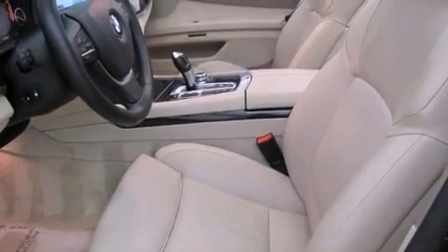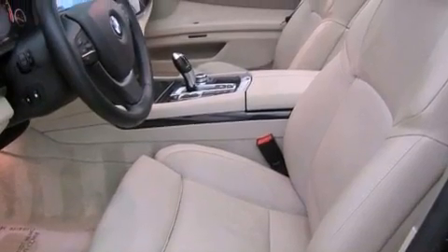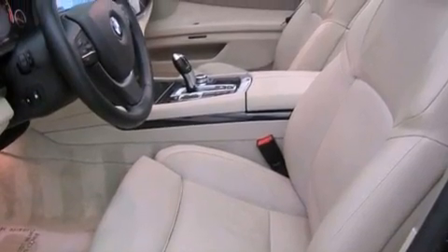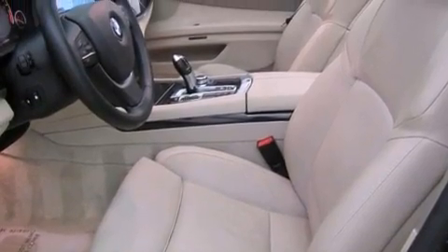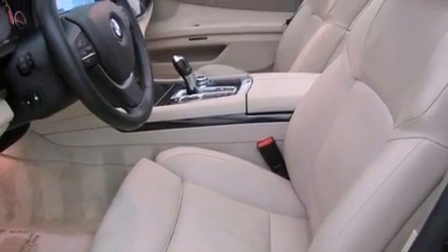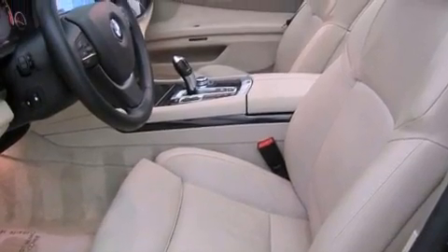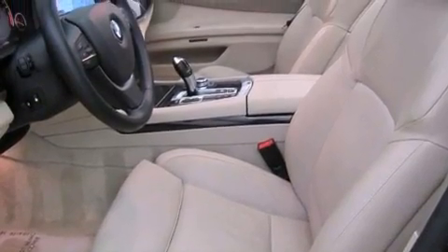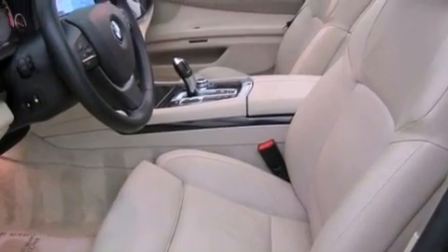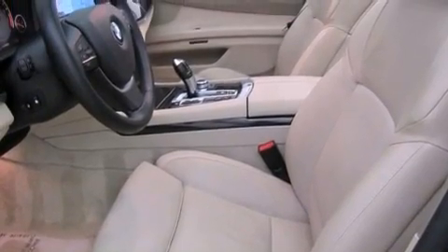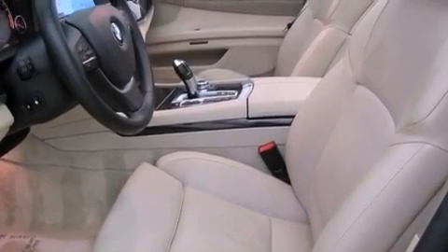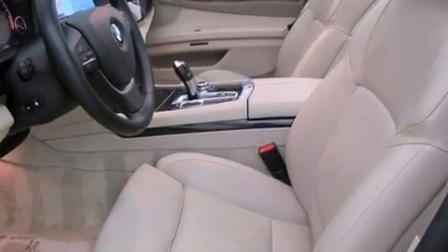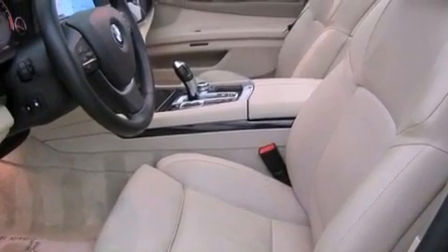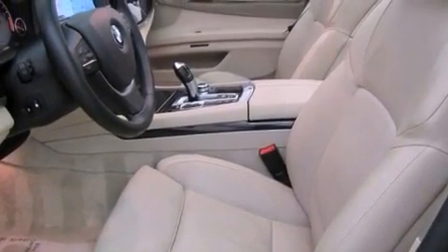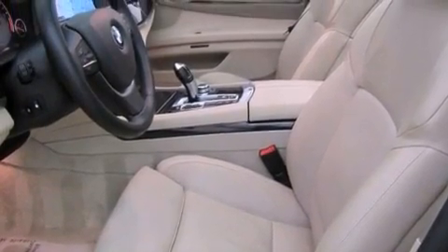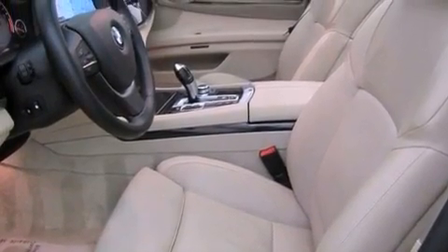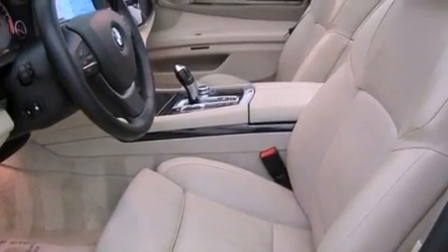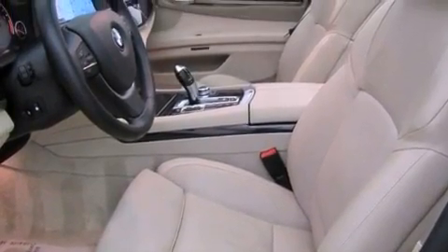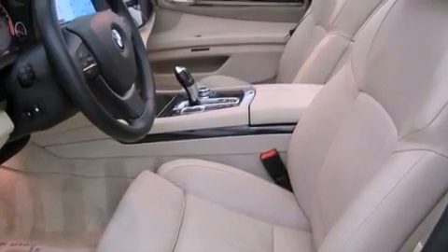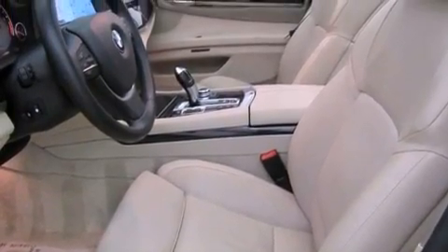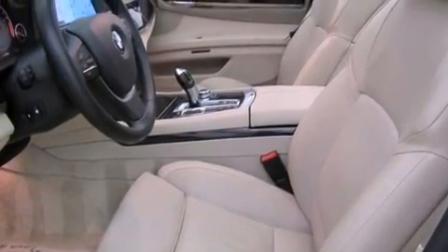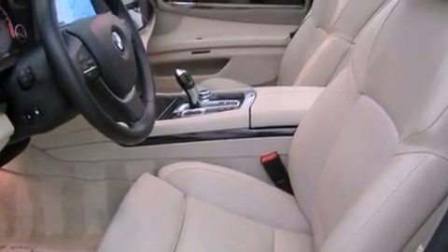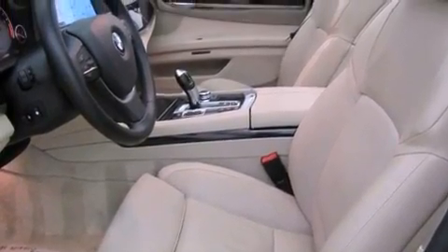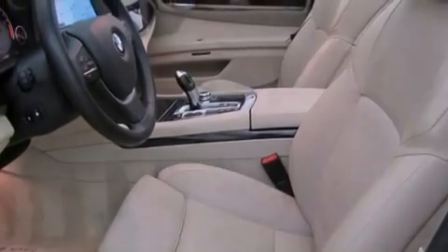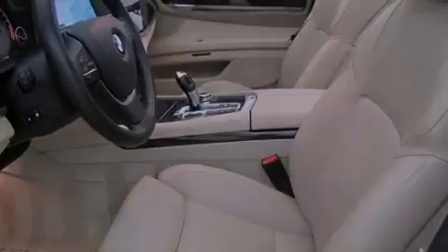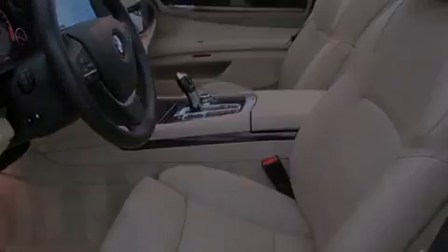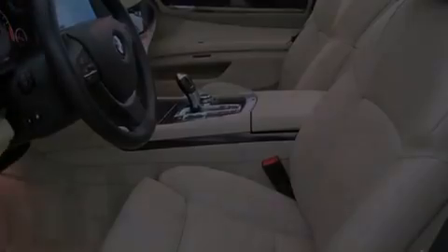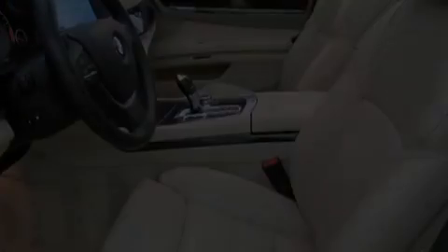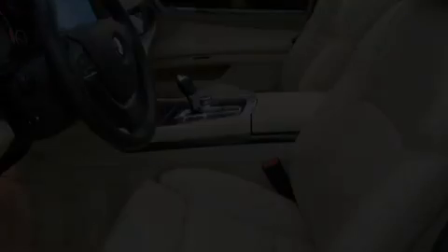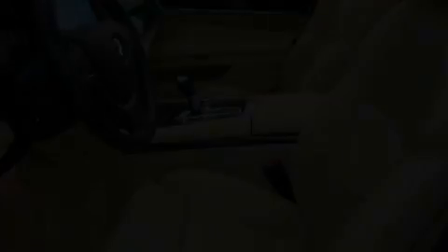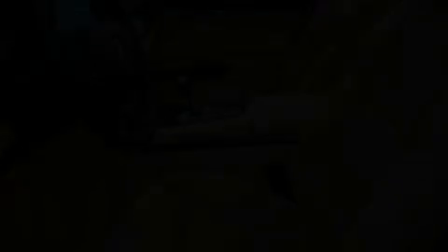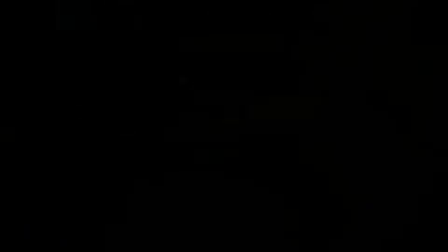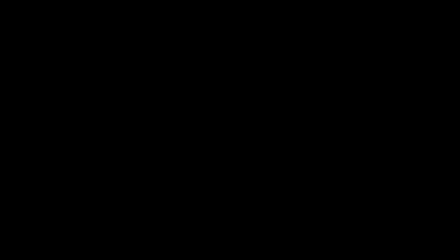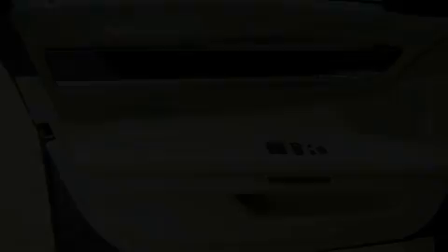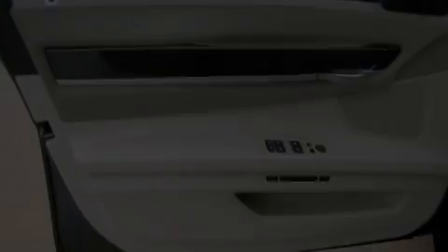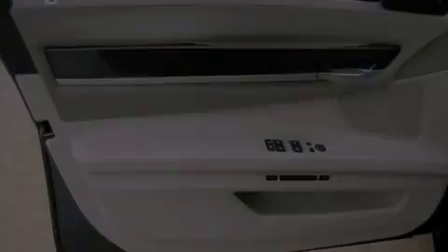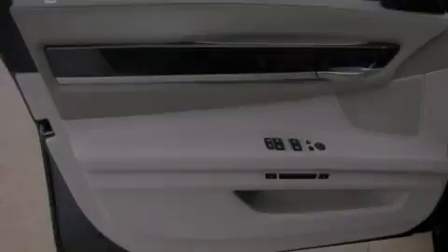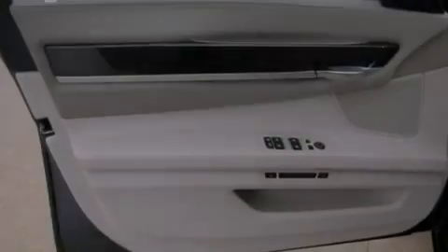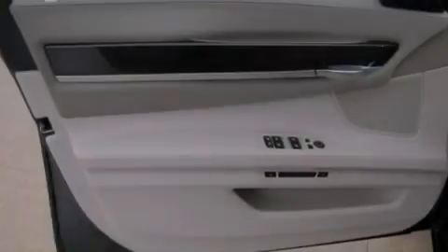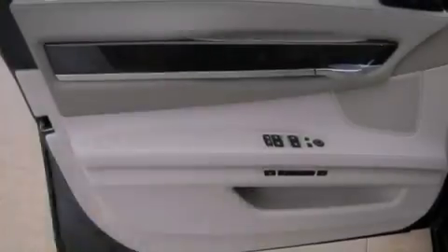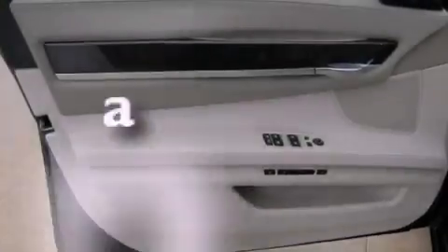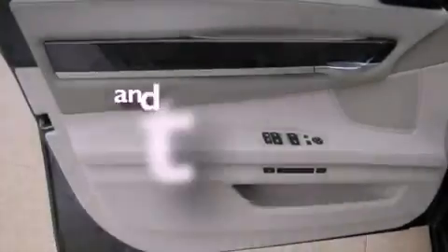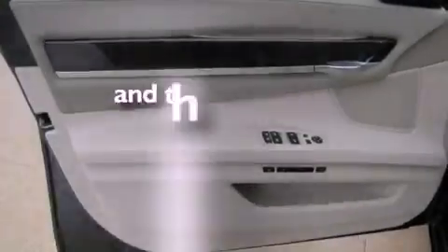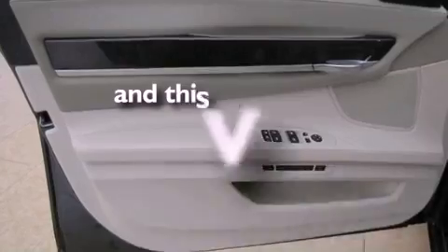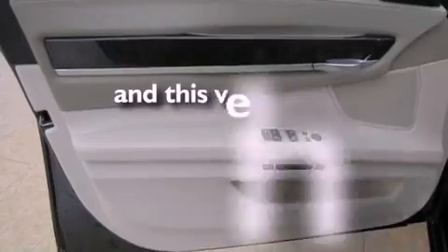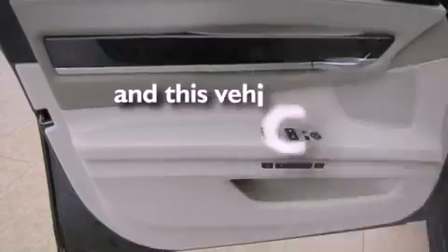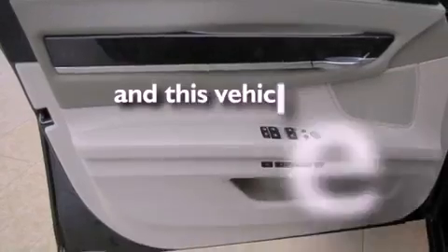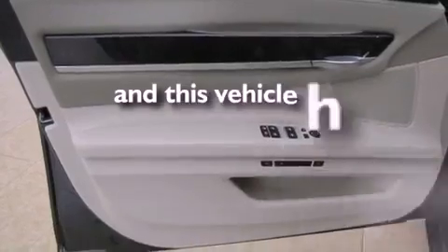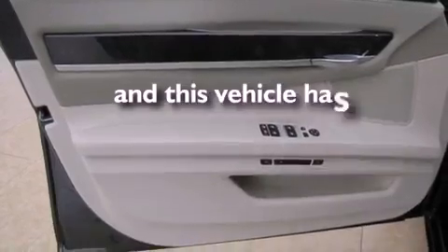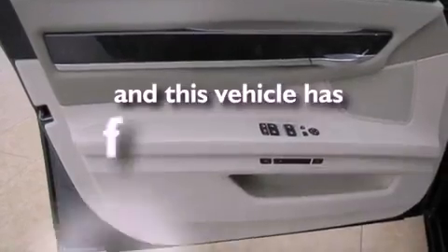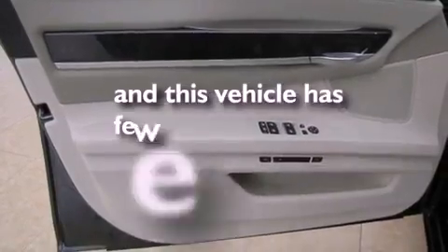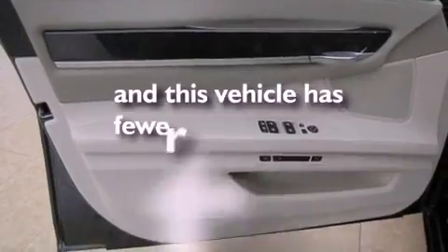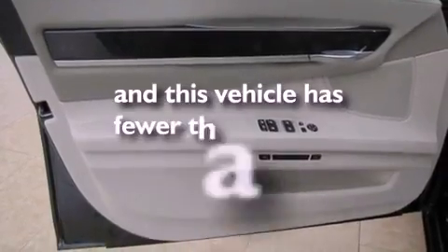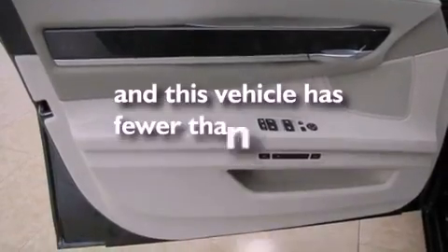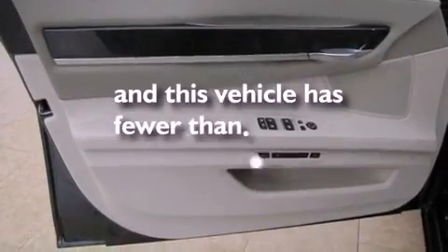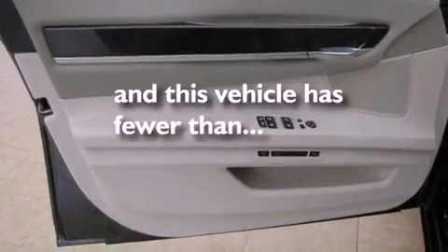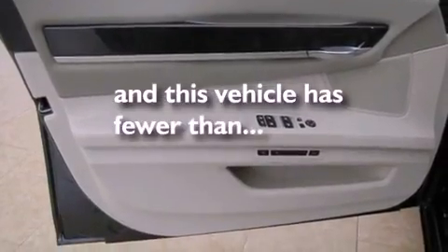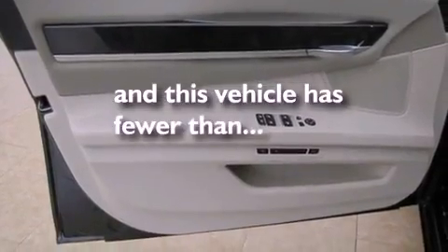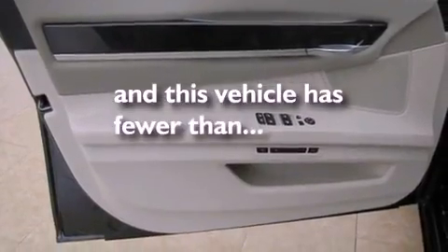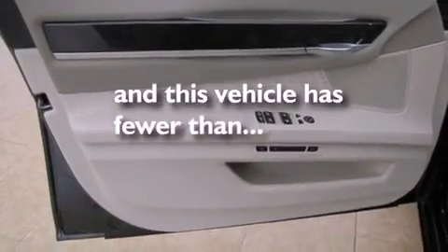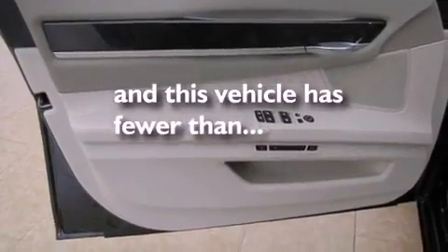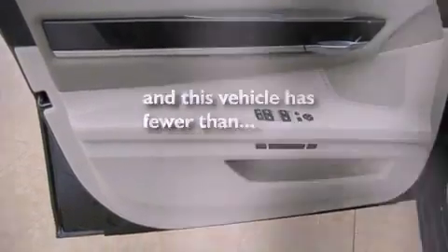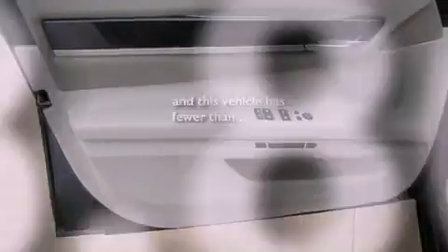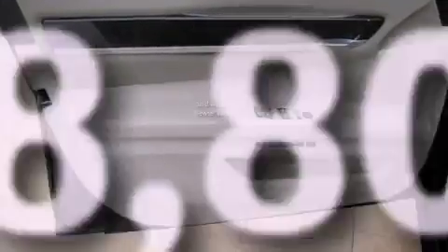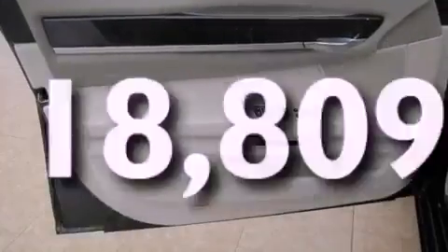Also included are a stability control system, the camera package, and this vehicle has fewer than 19,000 miles on the odometer.